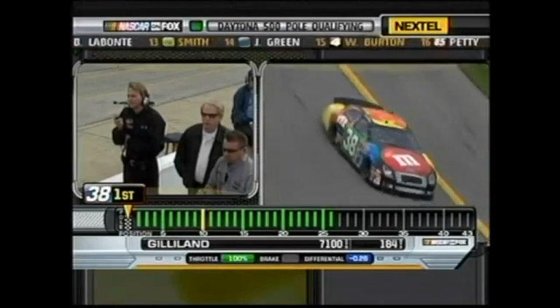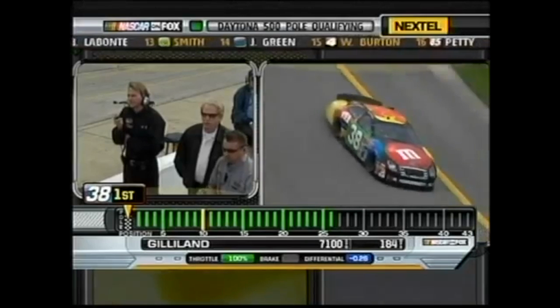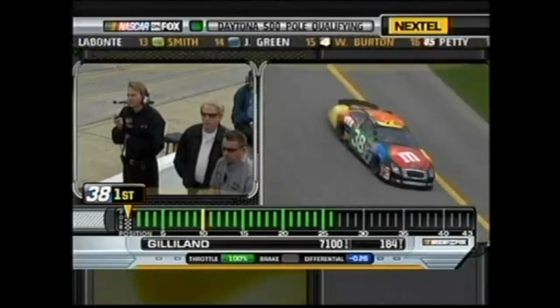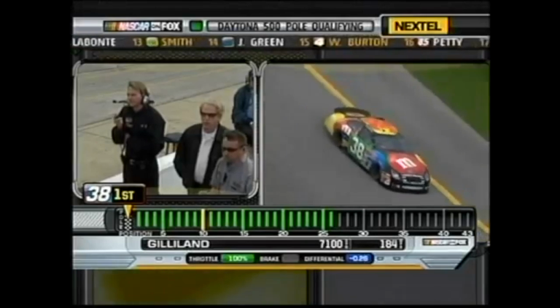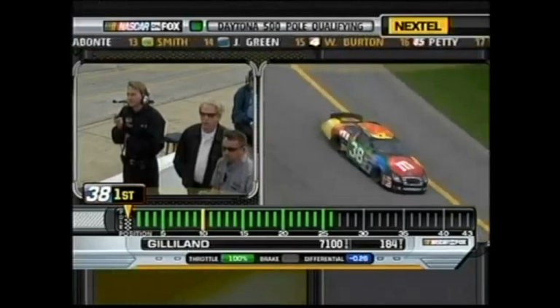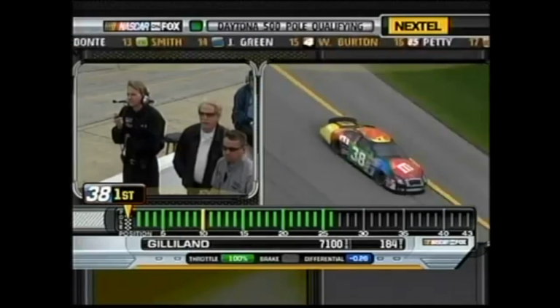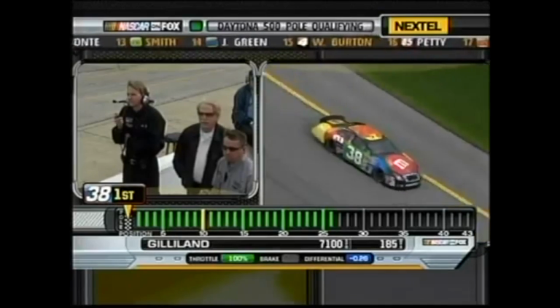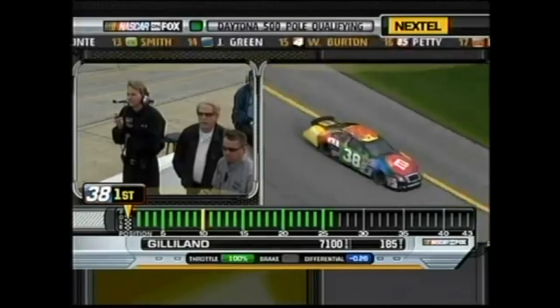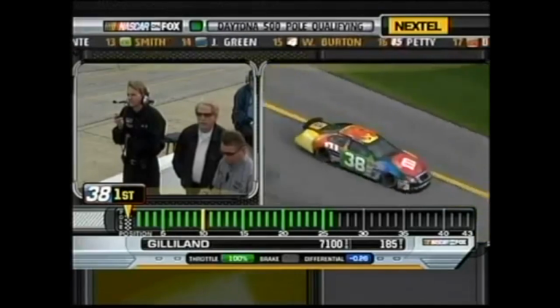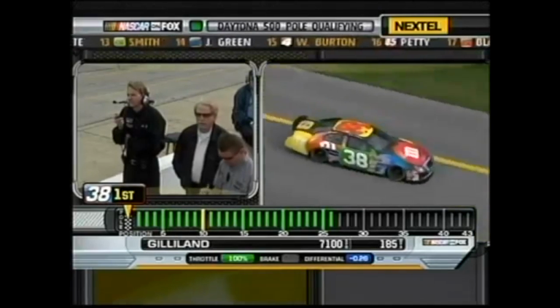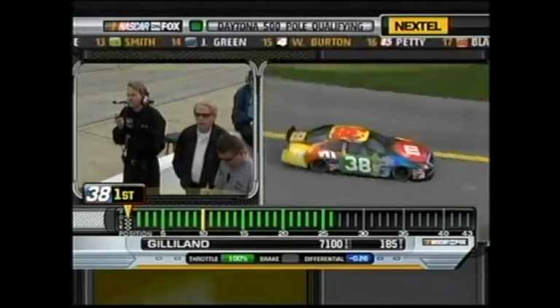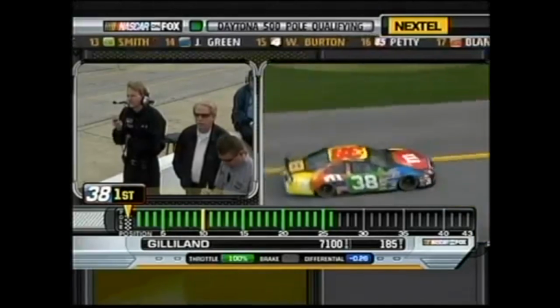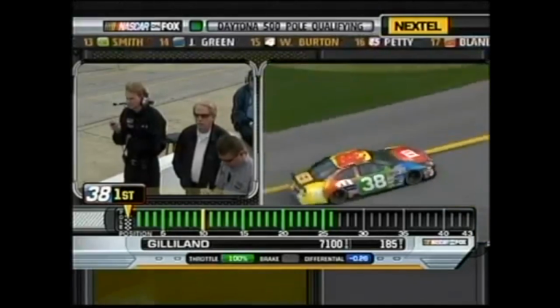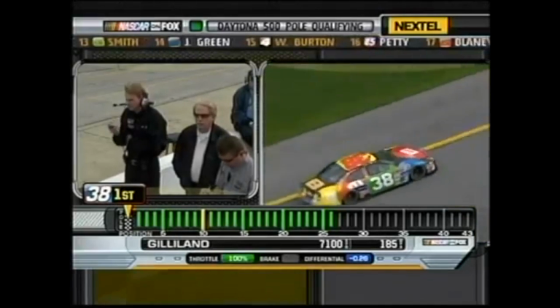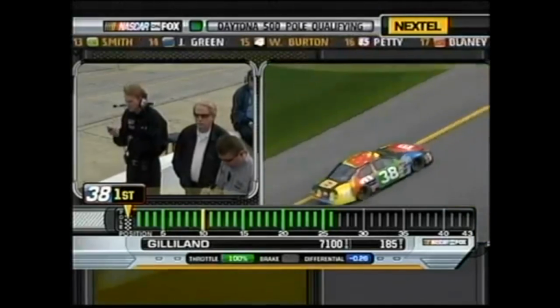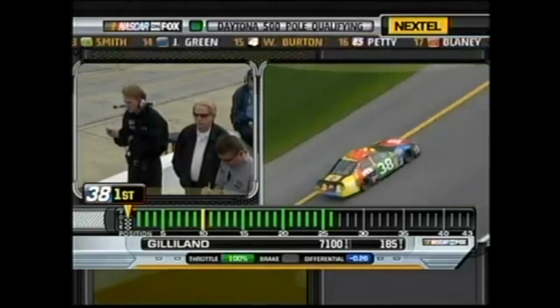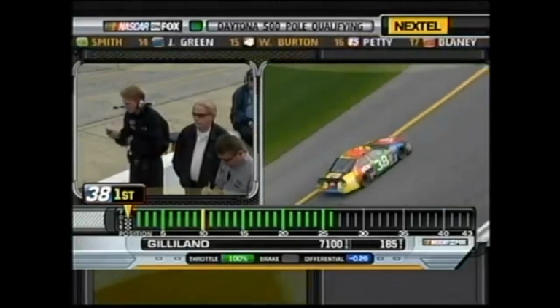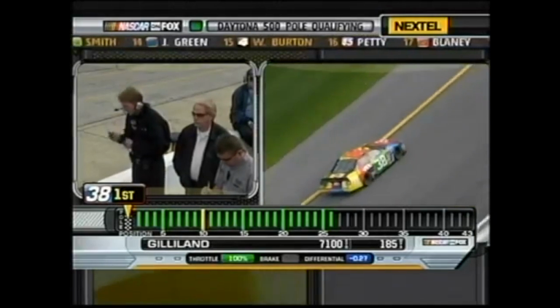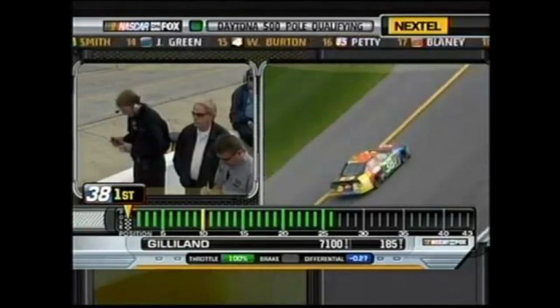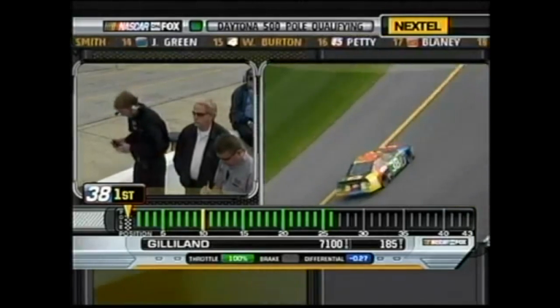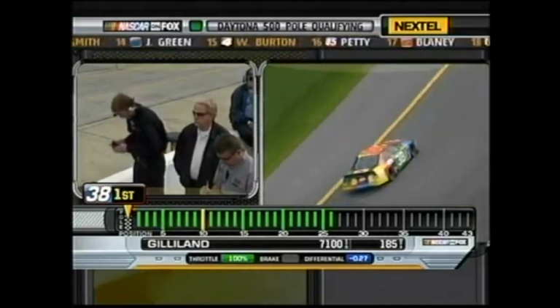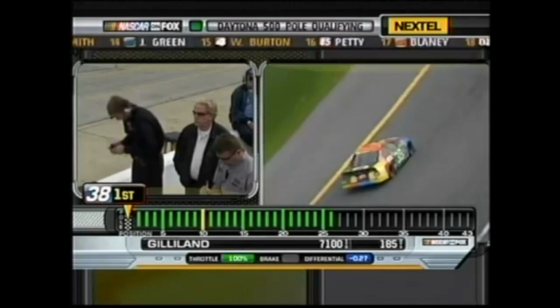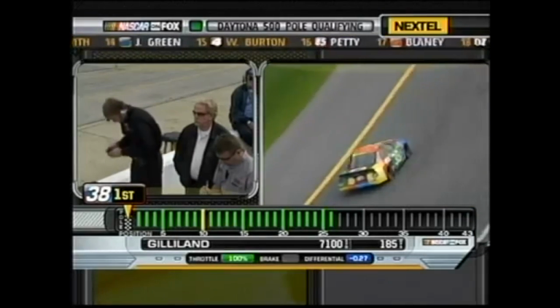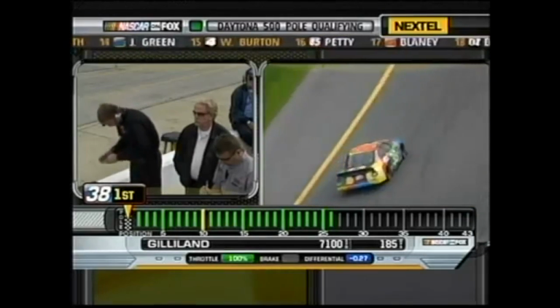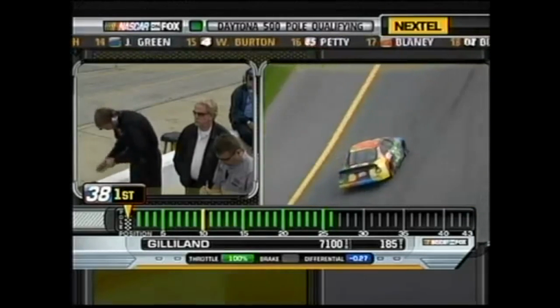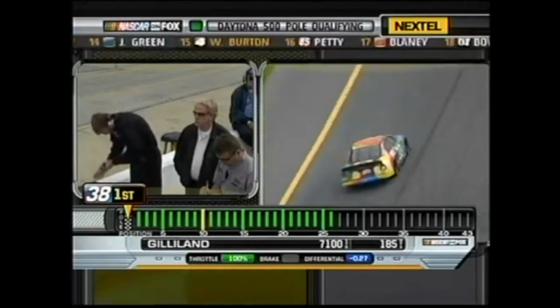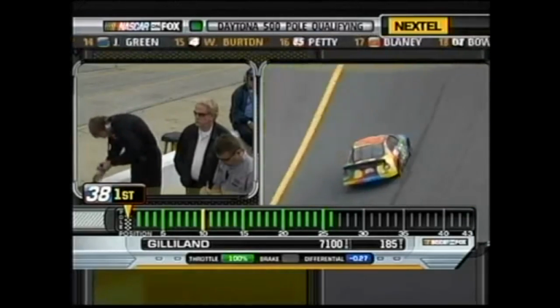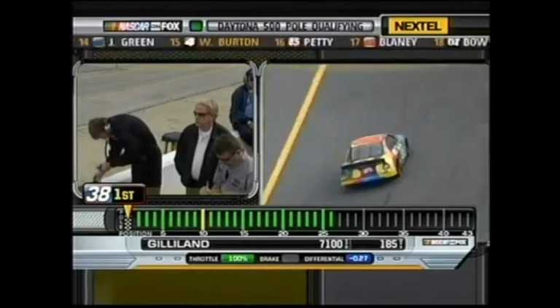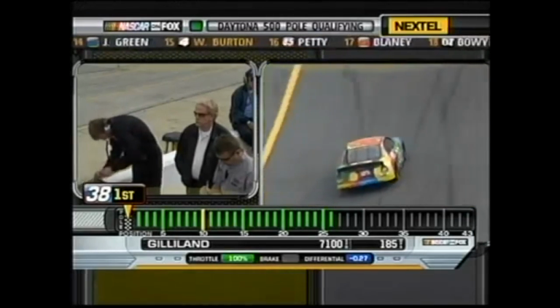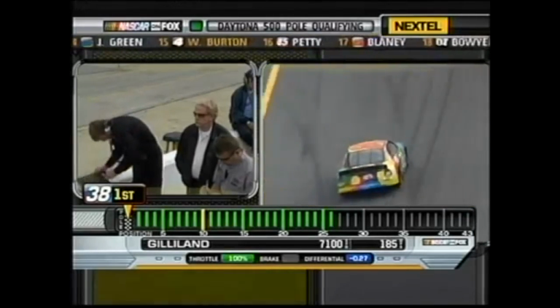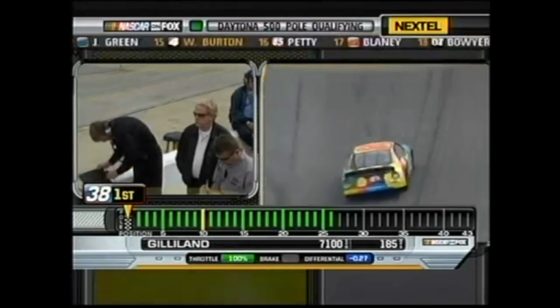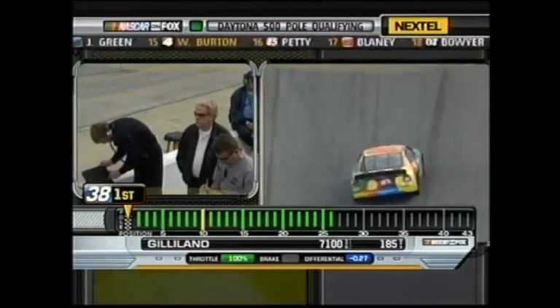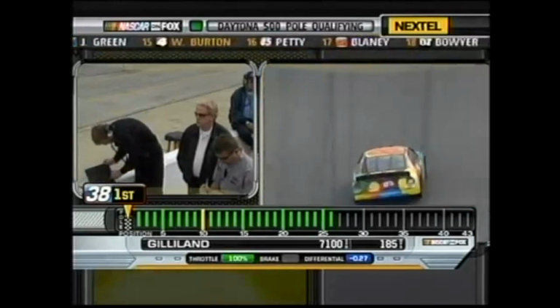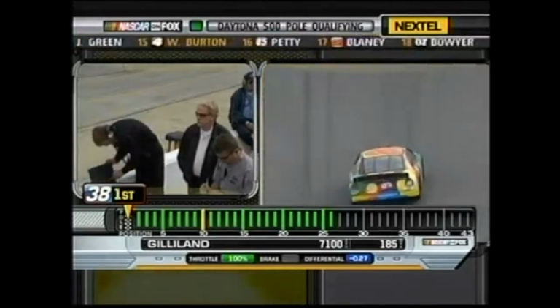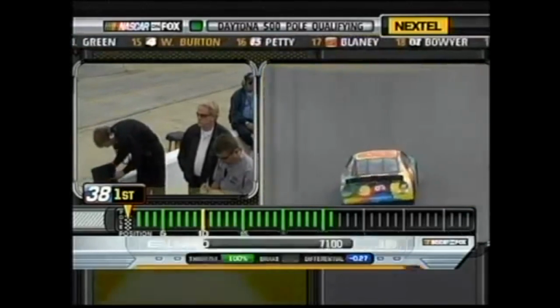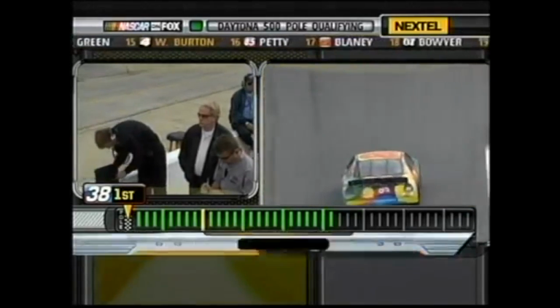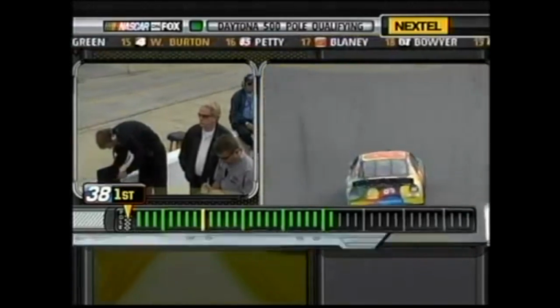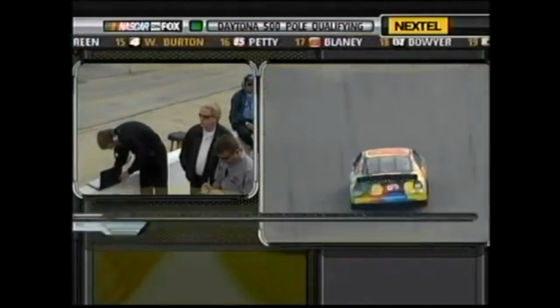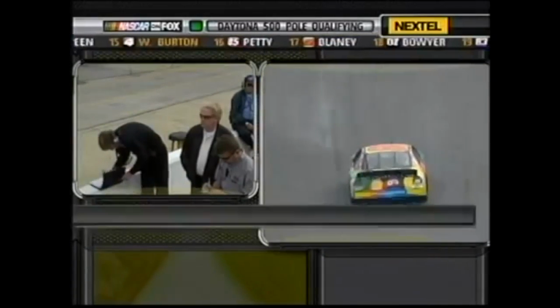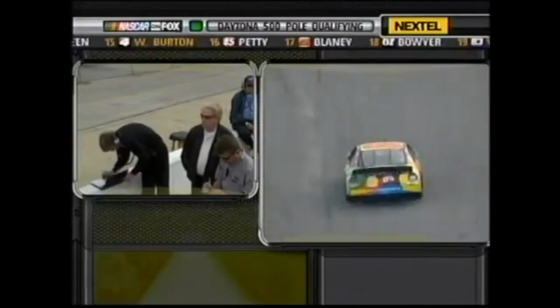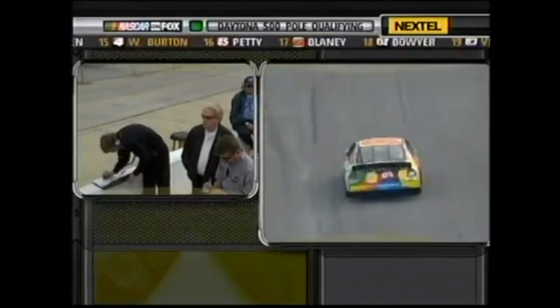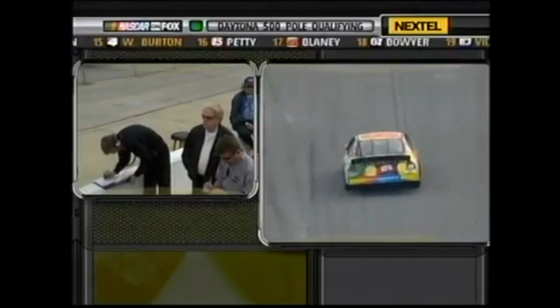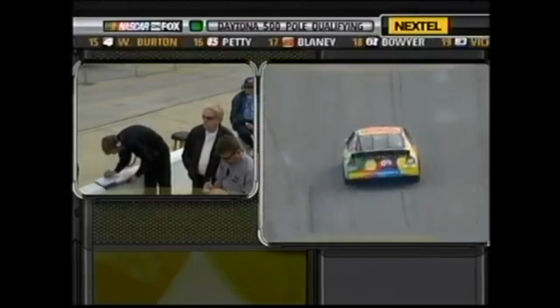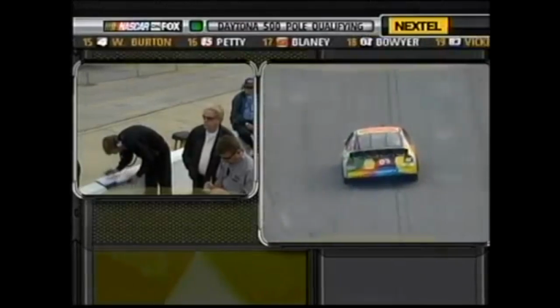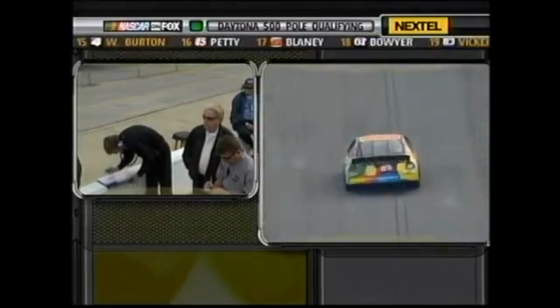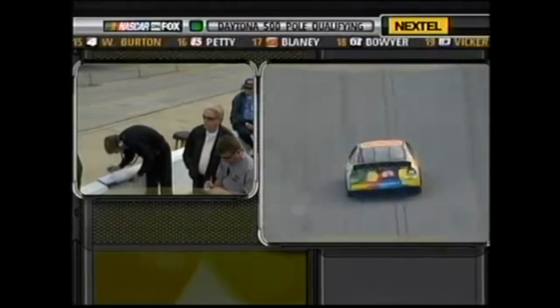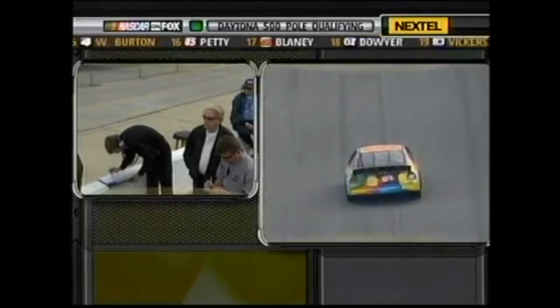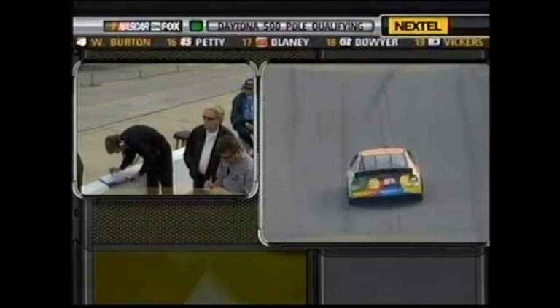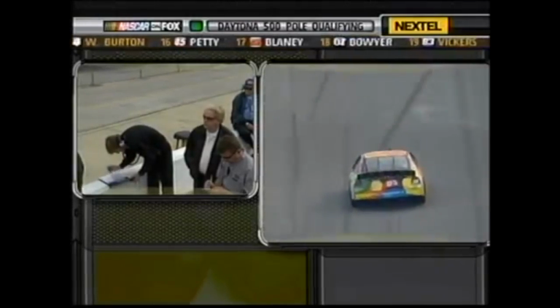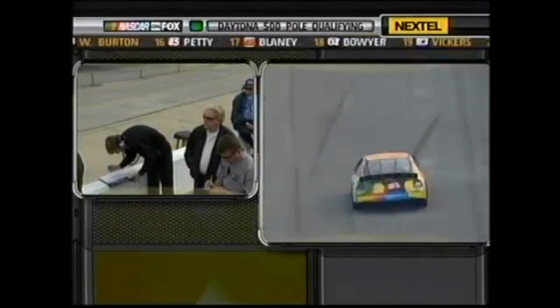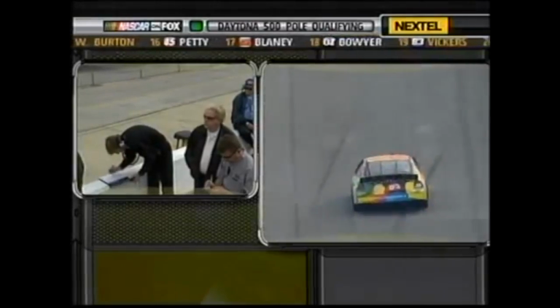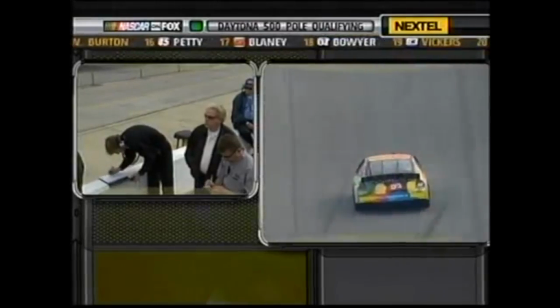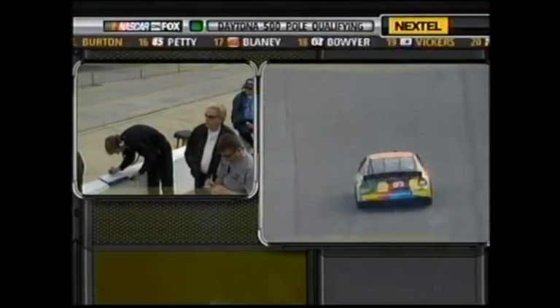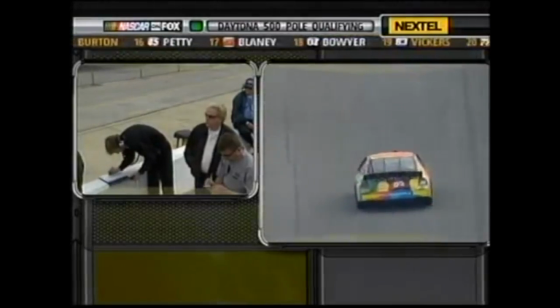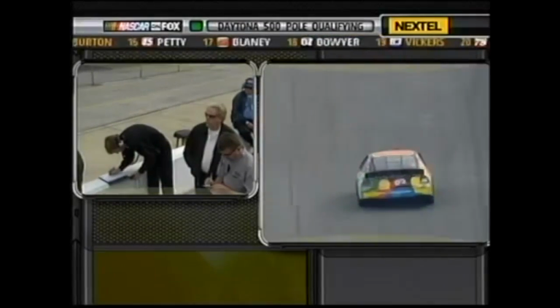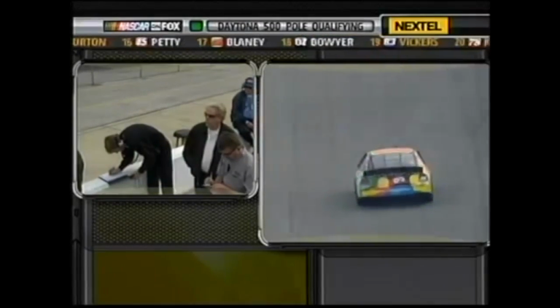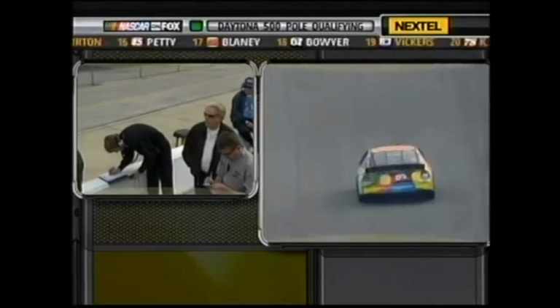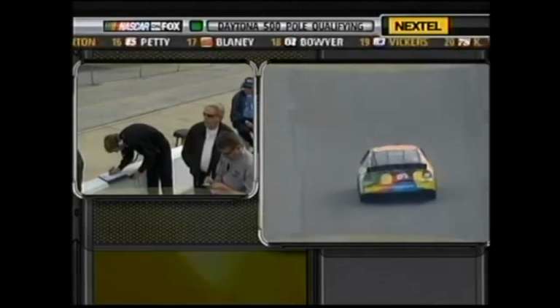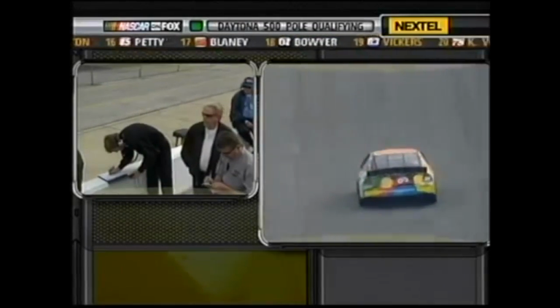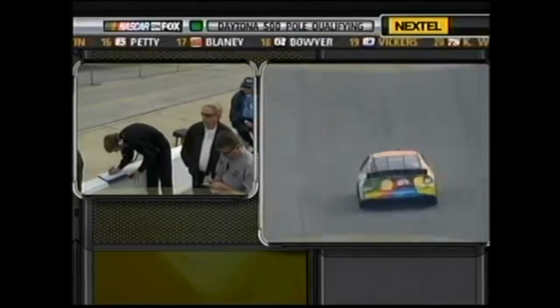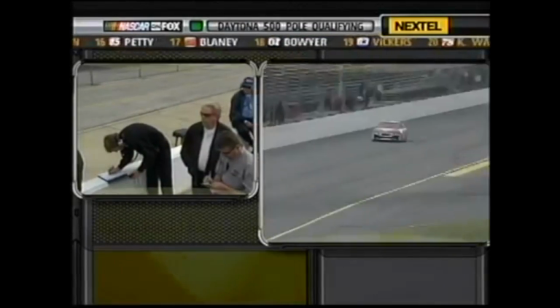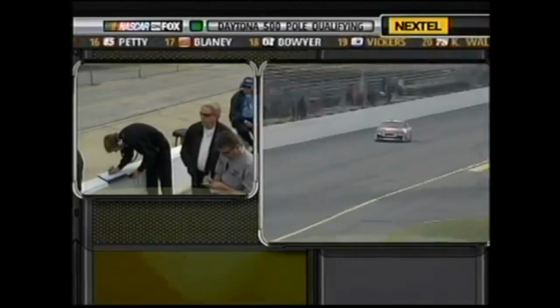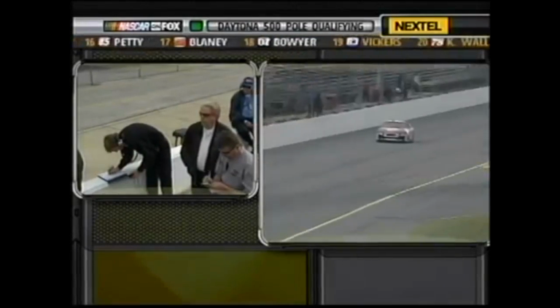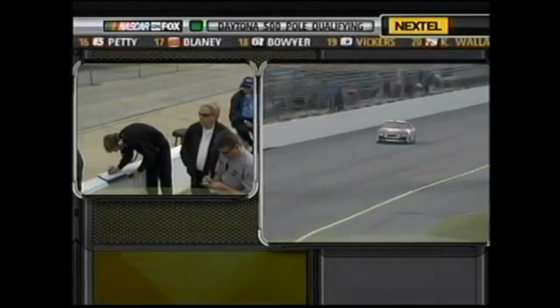Yates has seven front-row starts at Daytona, and David Gilliland goes to the top of the chart by a quarter of a second.